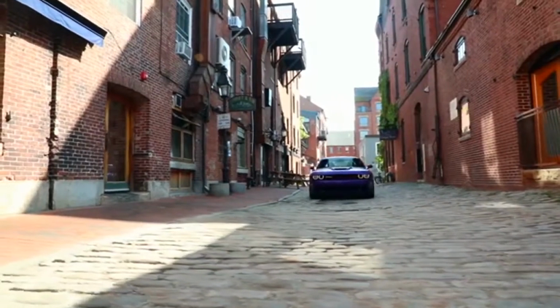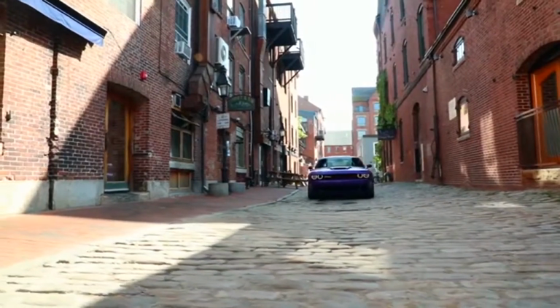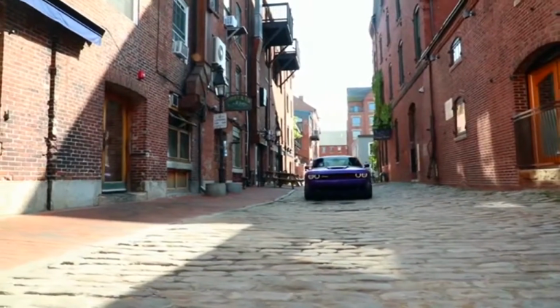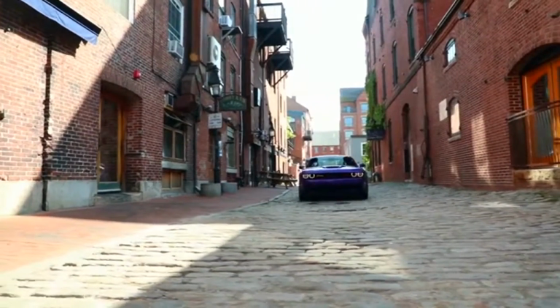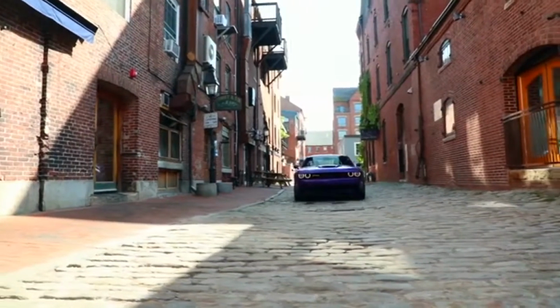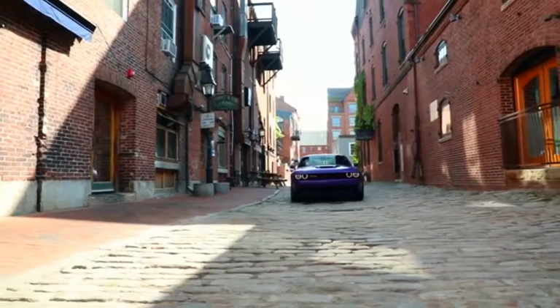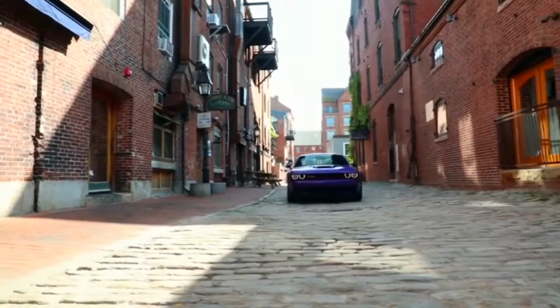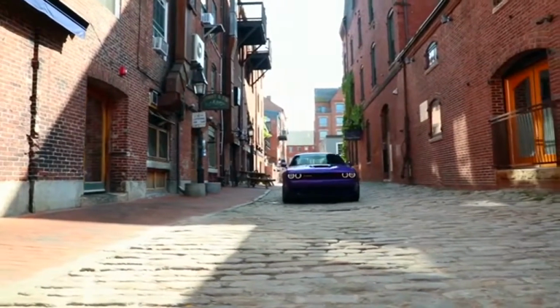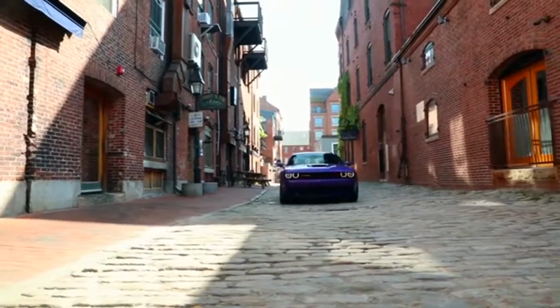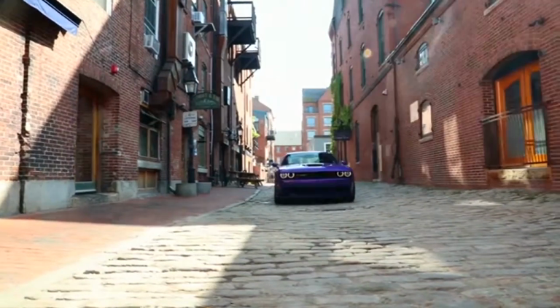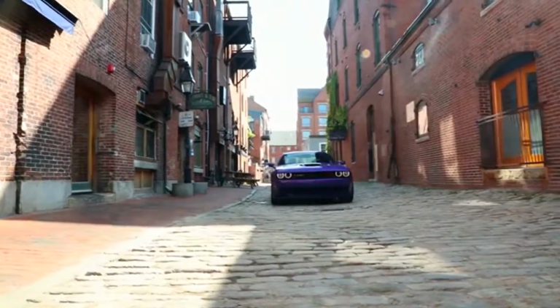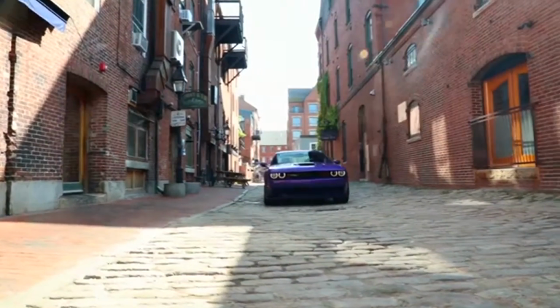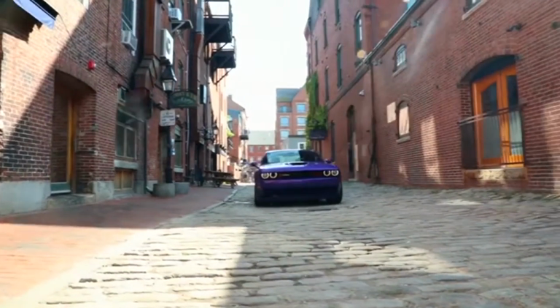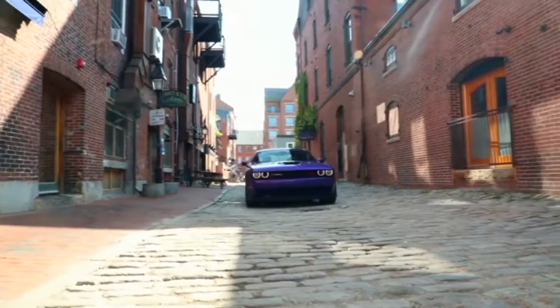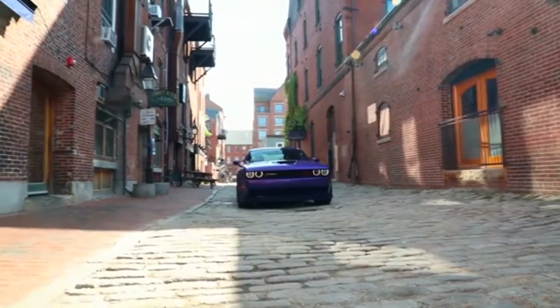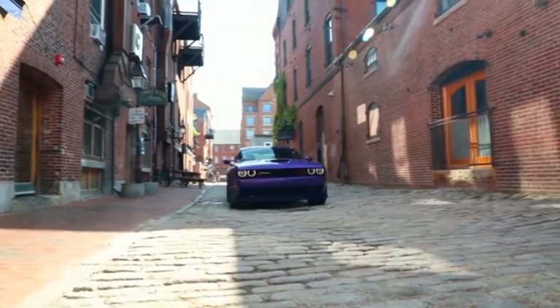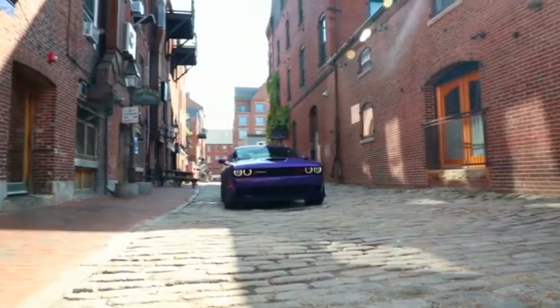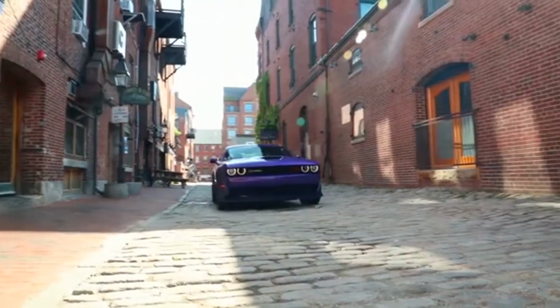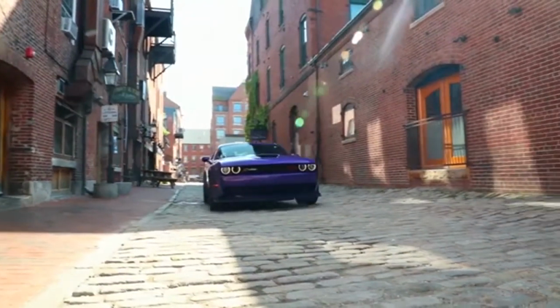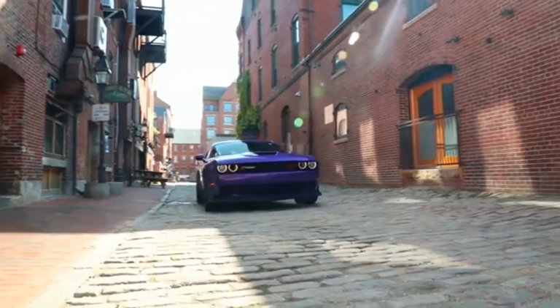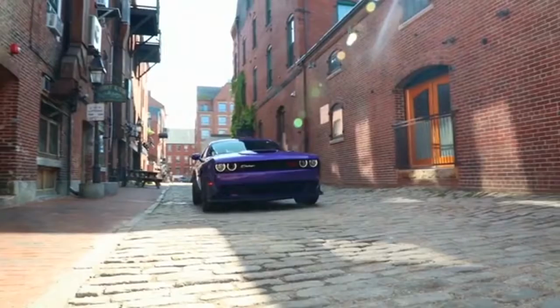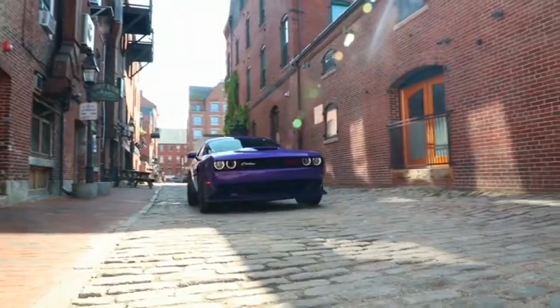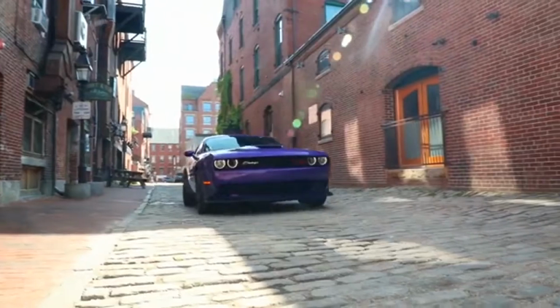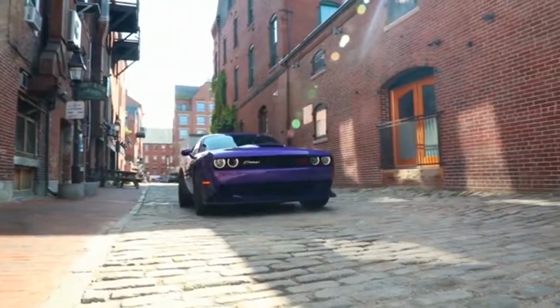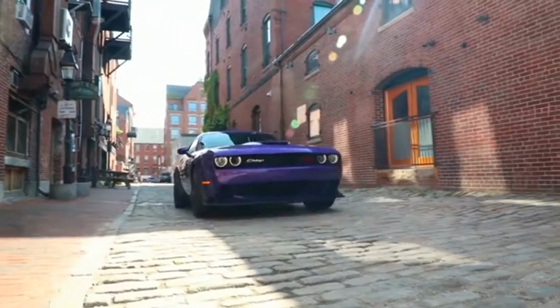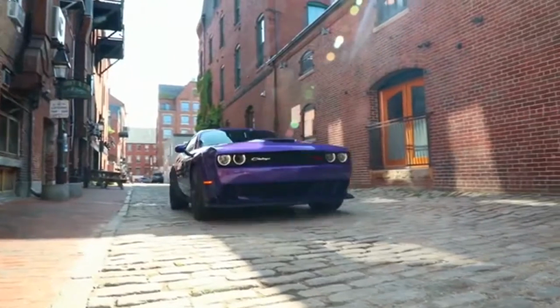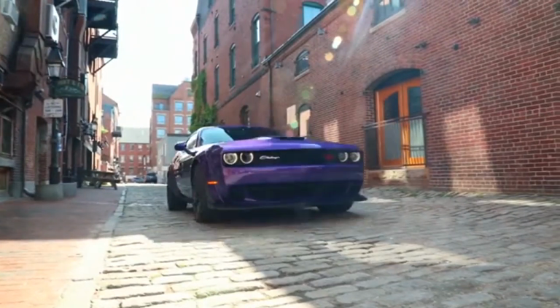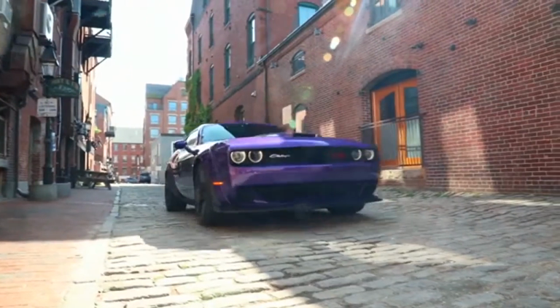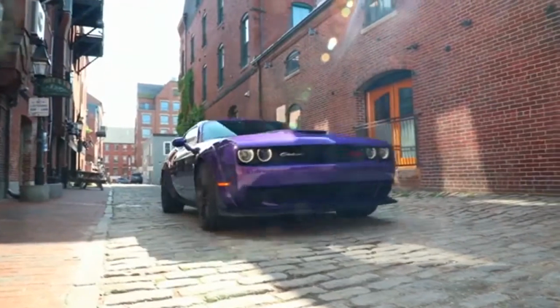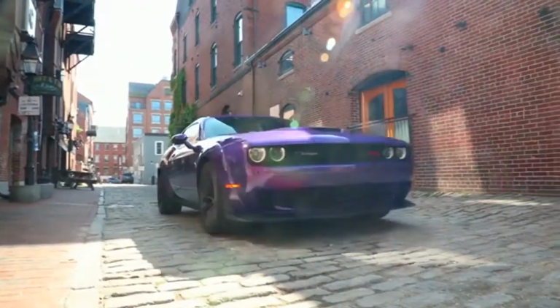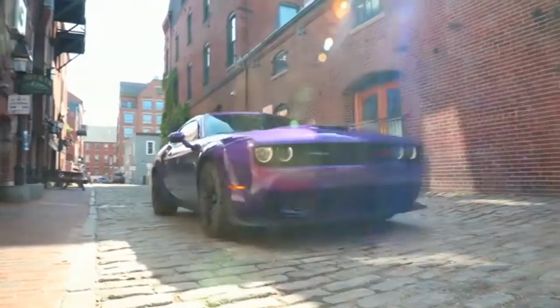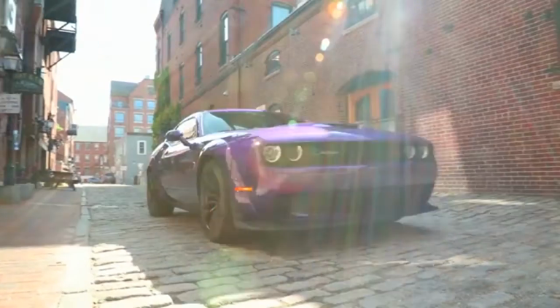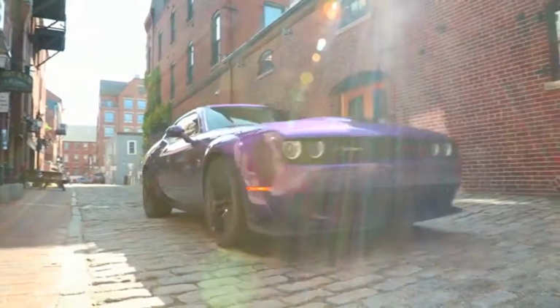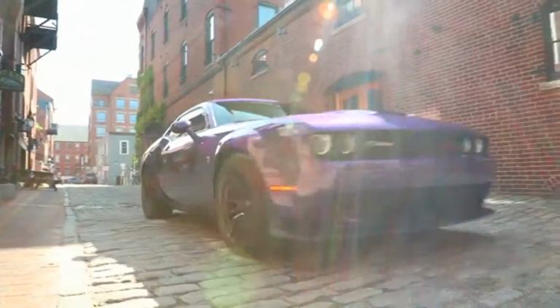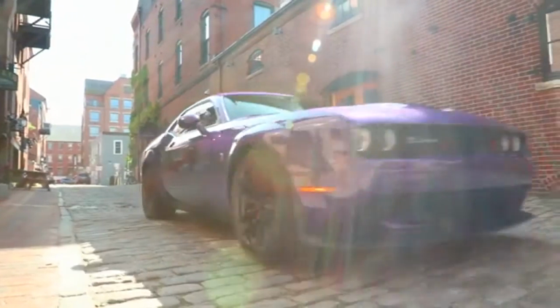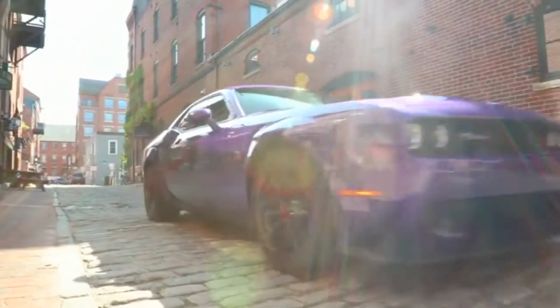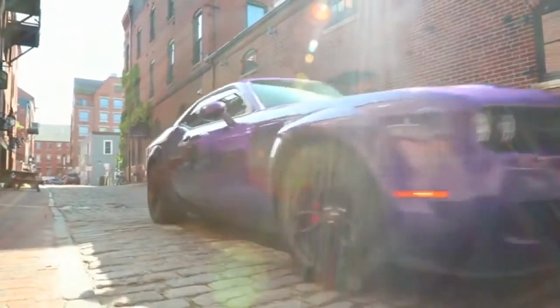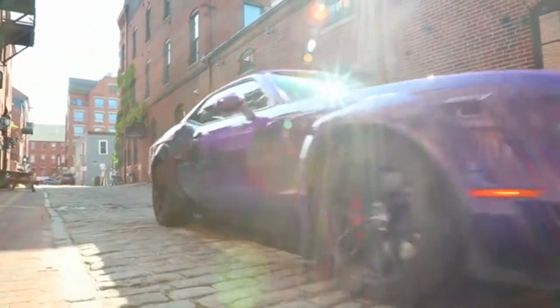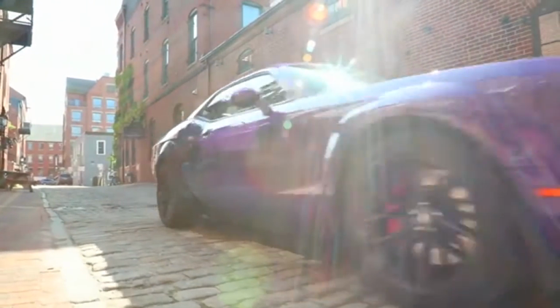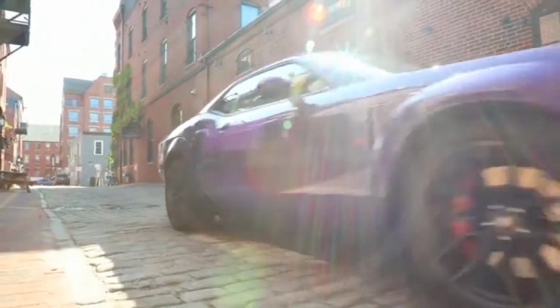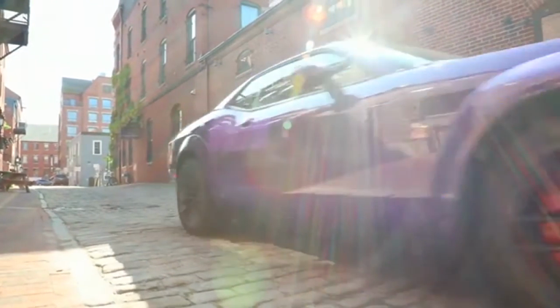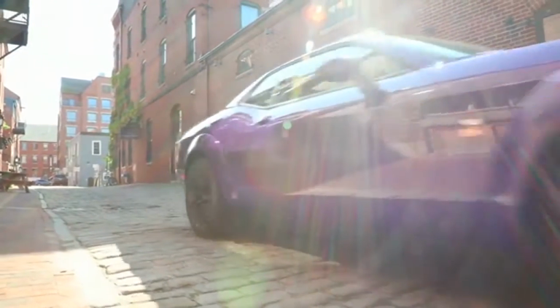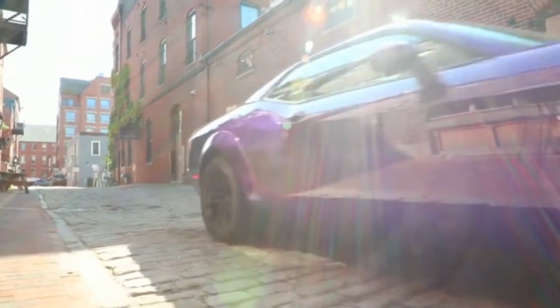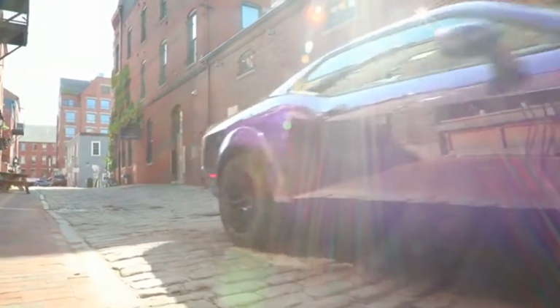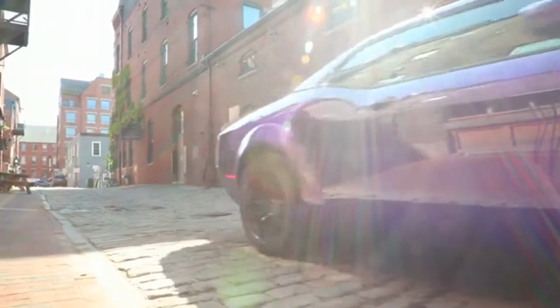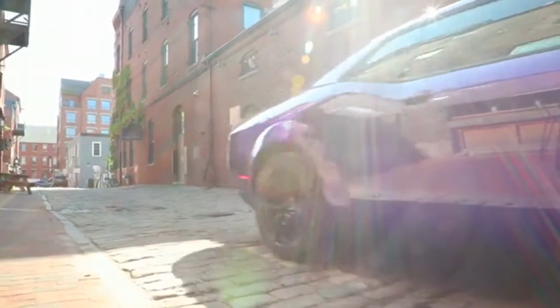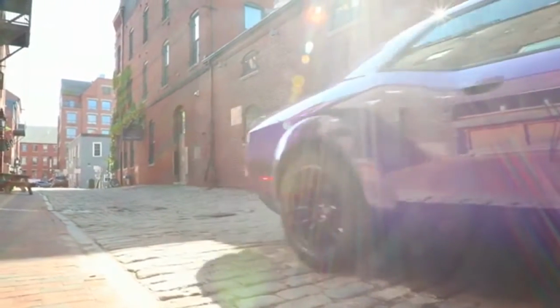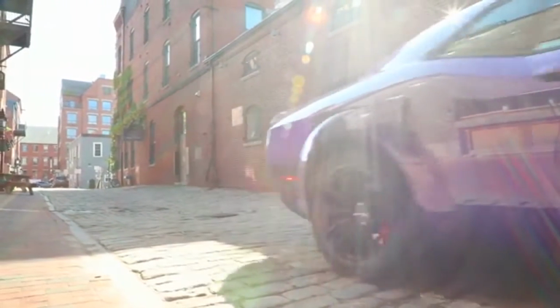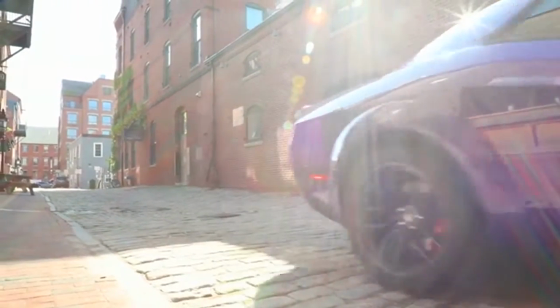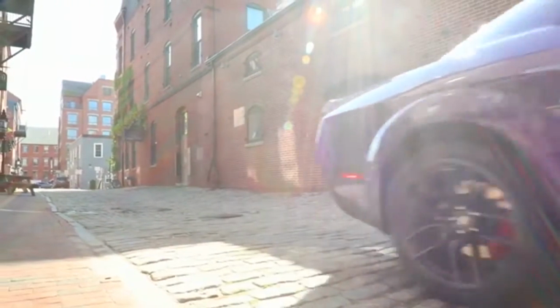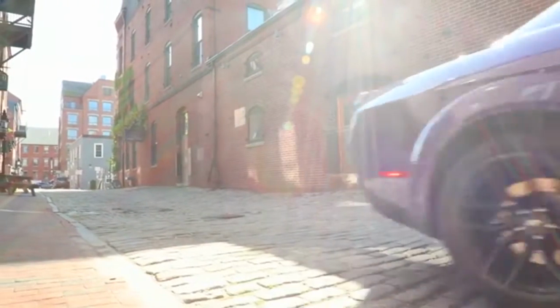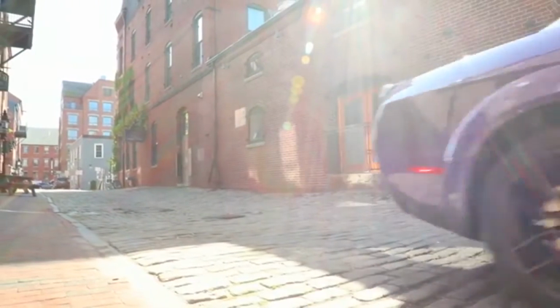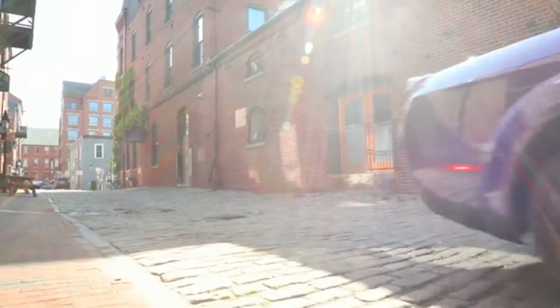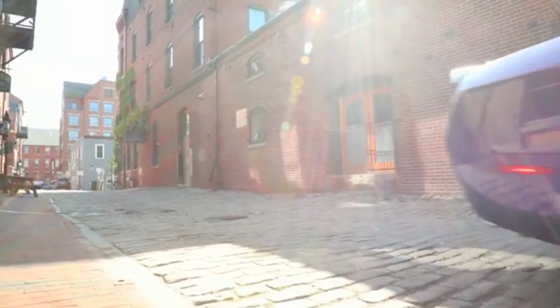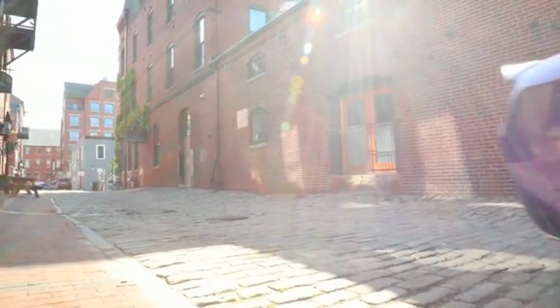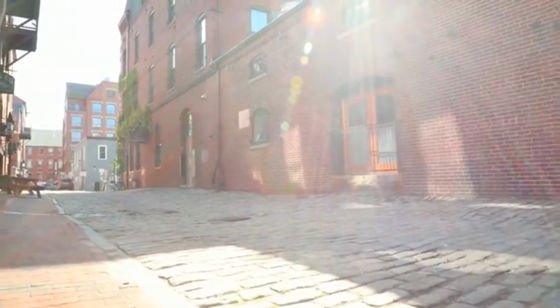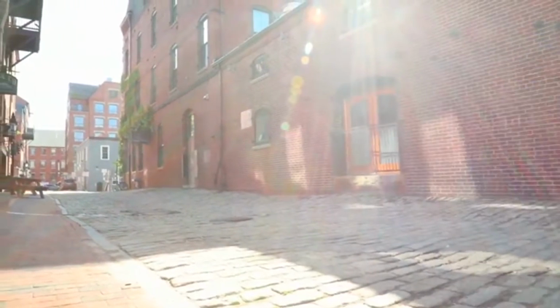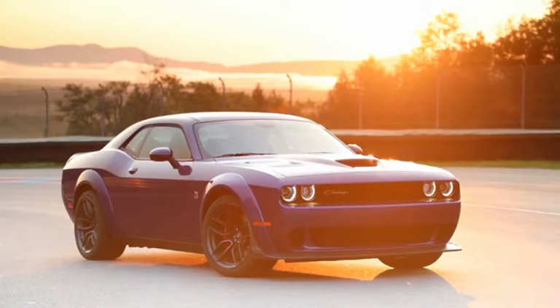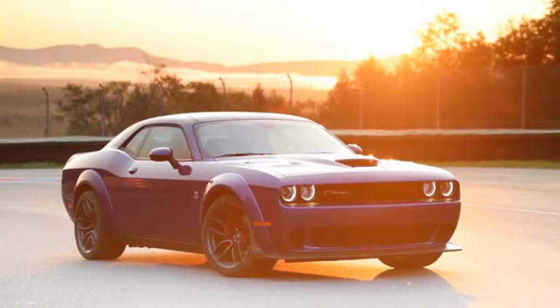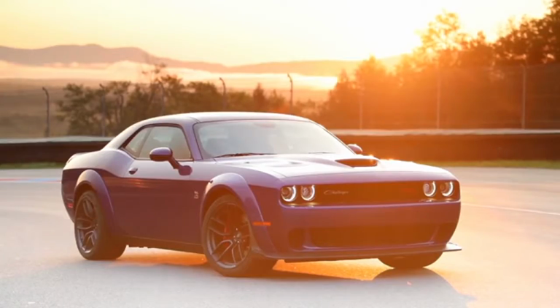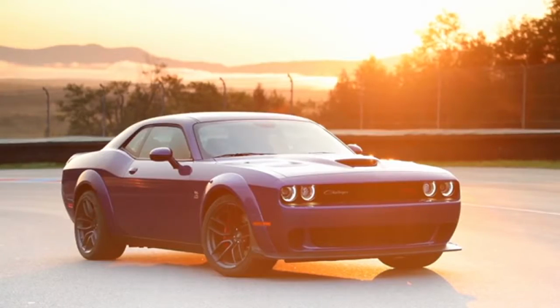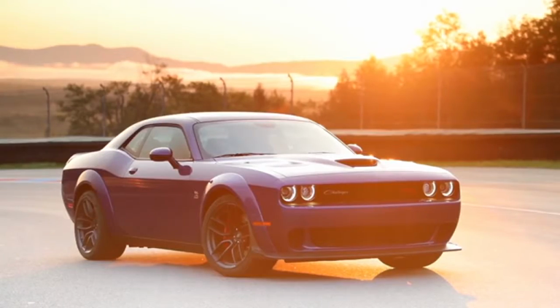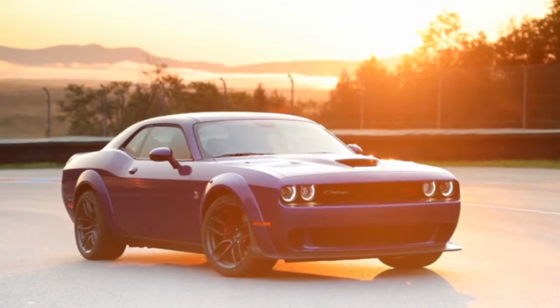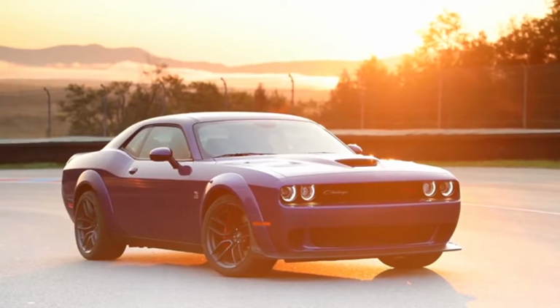The Challenger's interior gives full bragging rights to those behind the wheel. Everything has been mapped out and calculated for convenience.